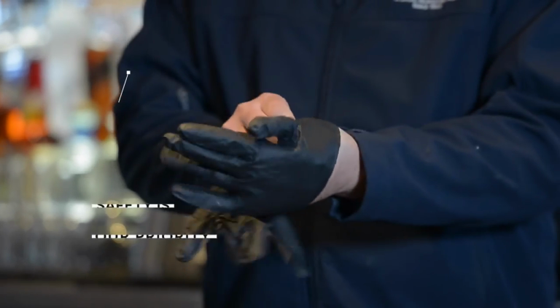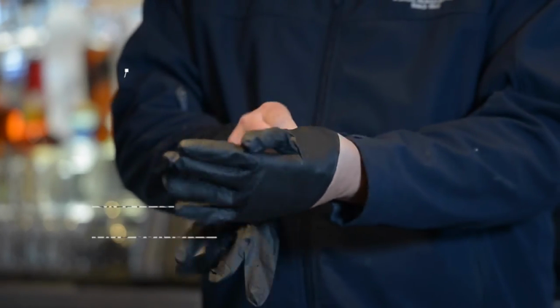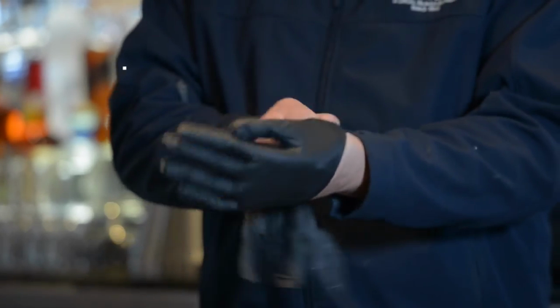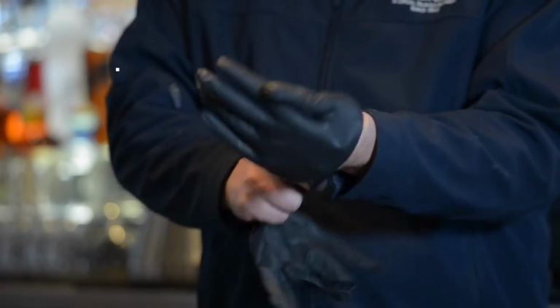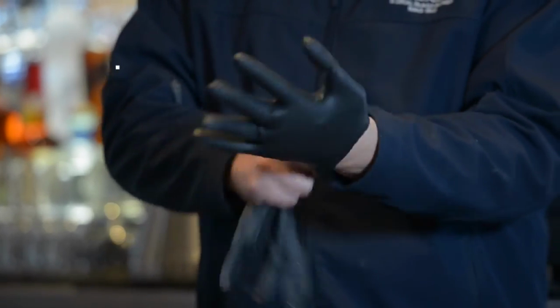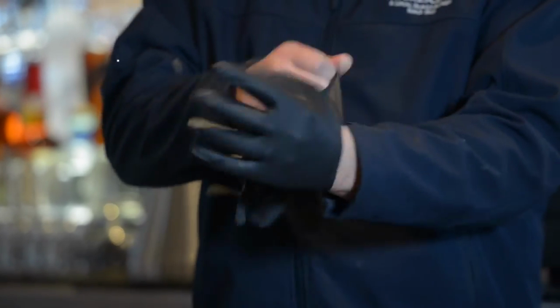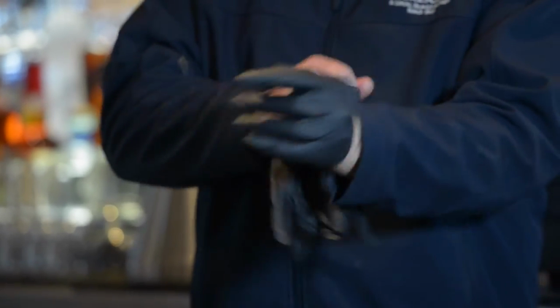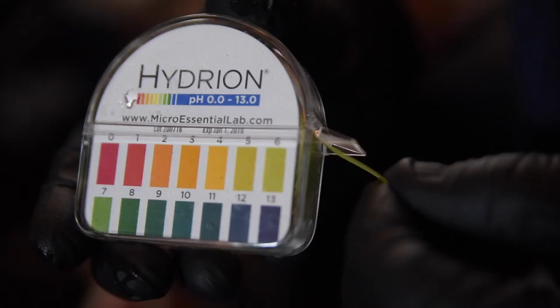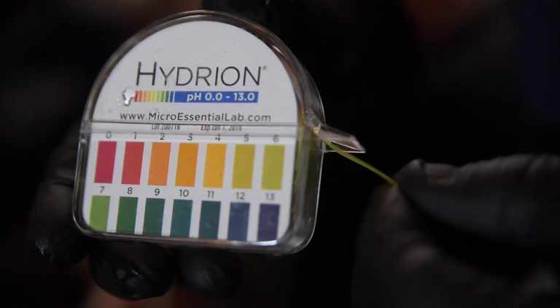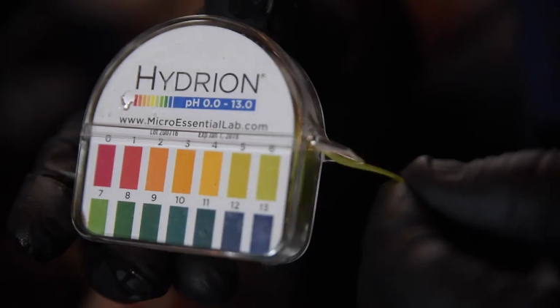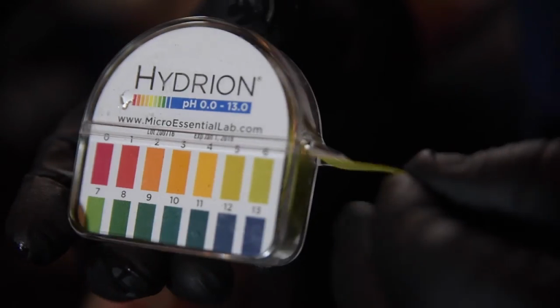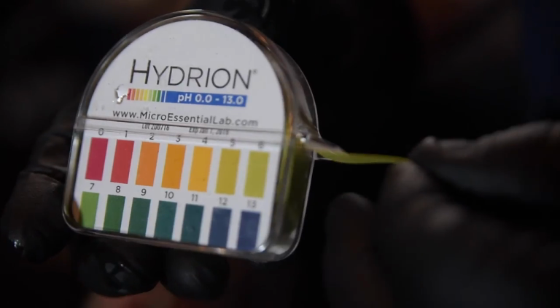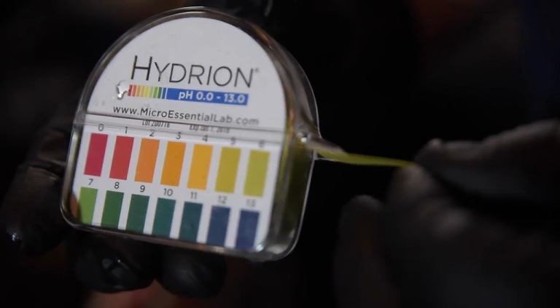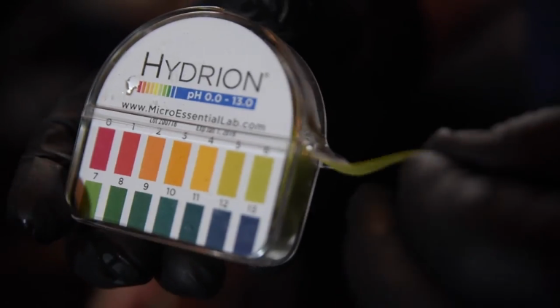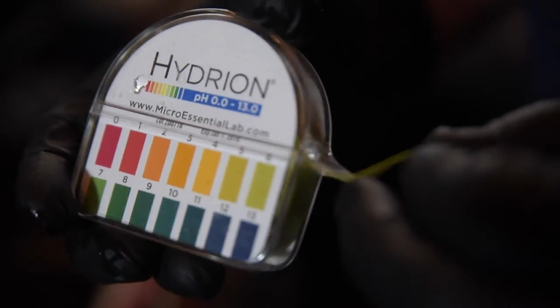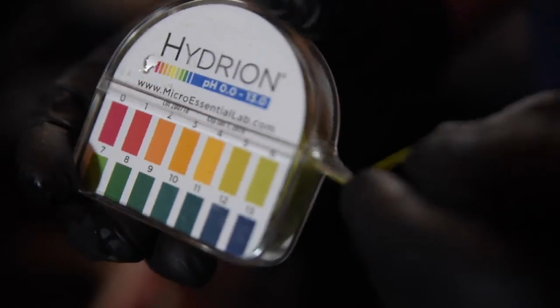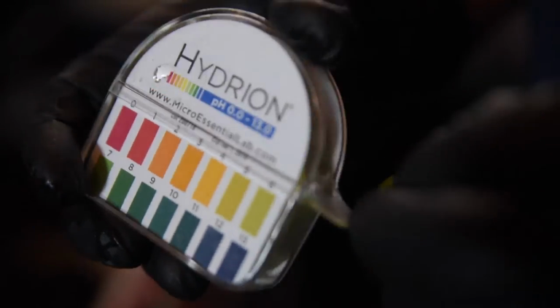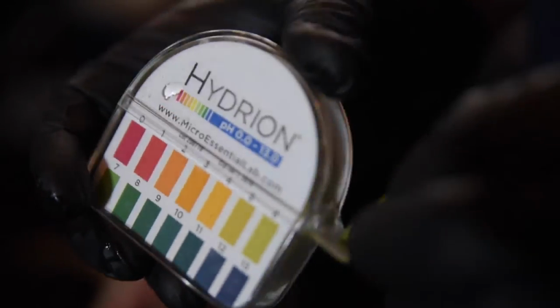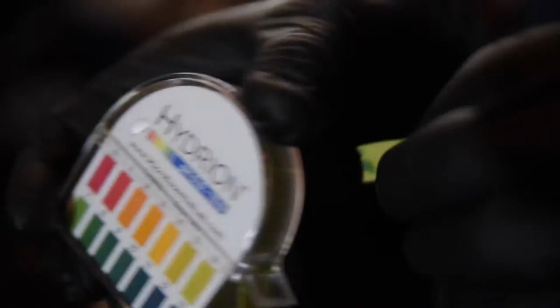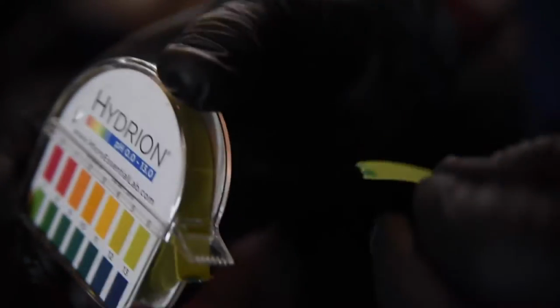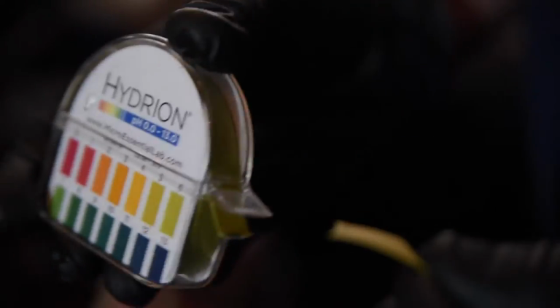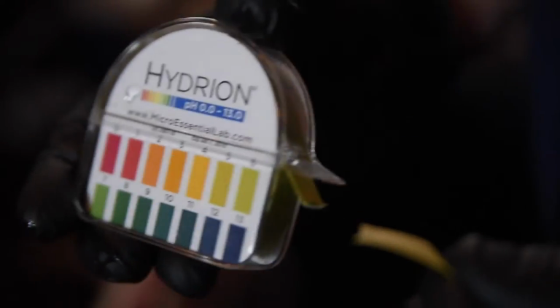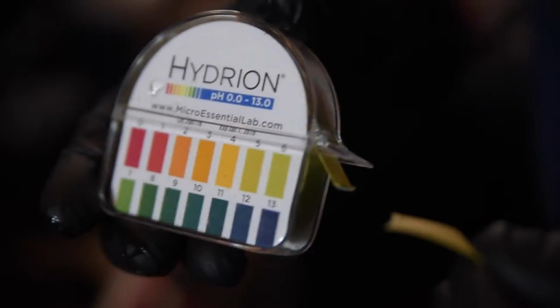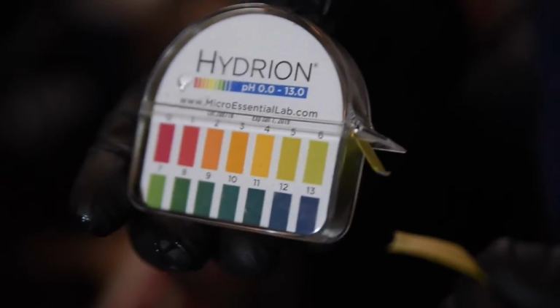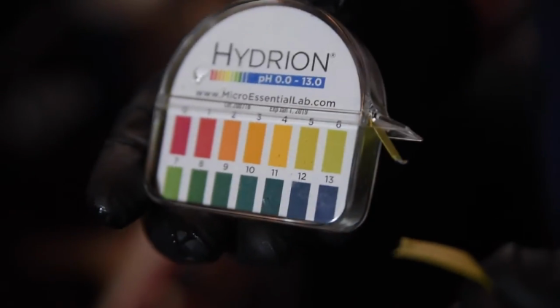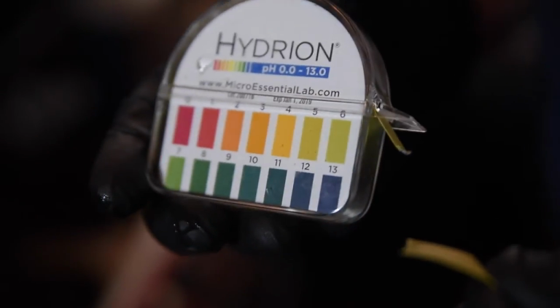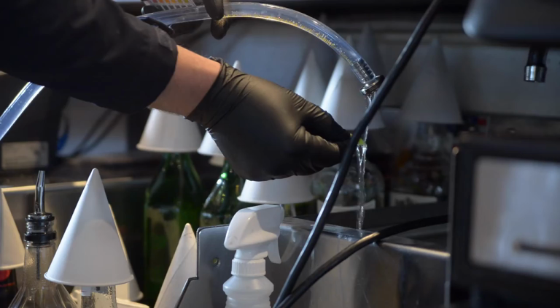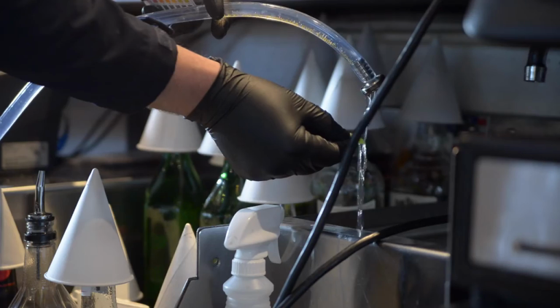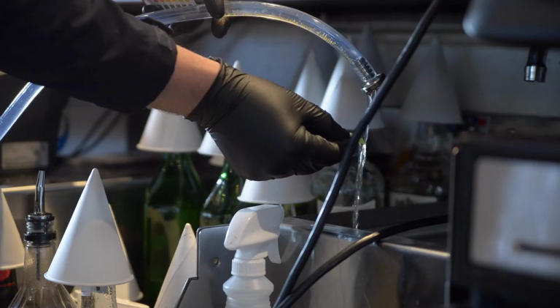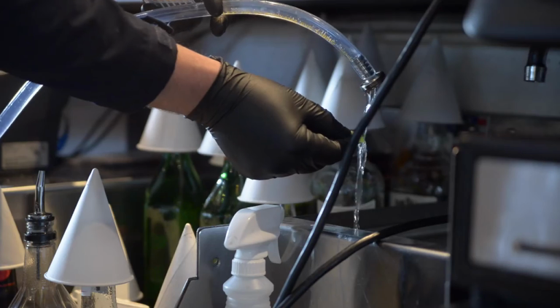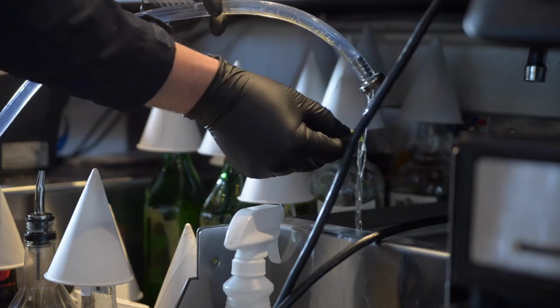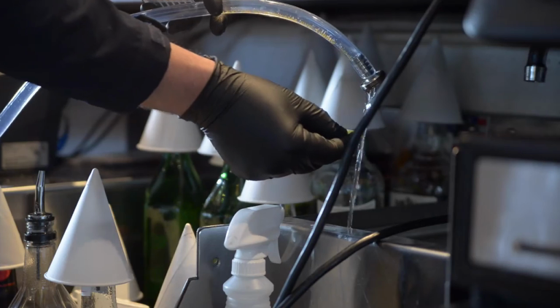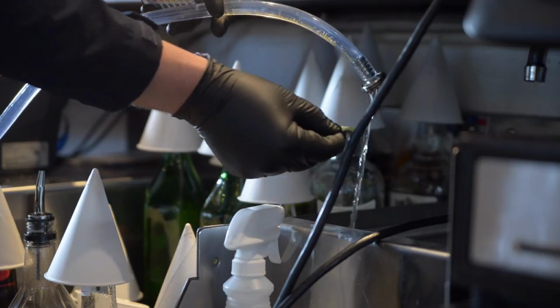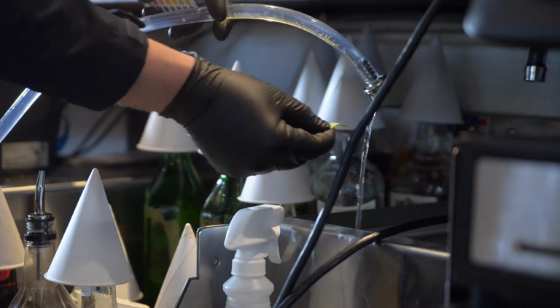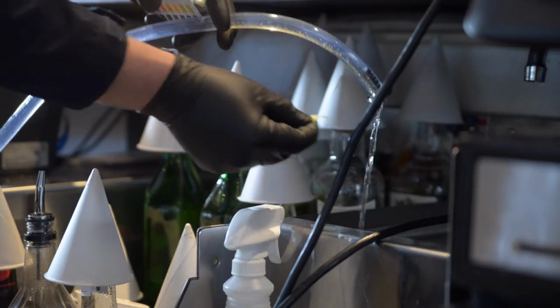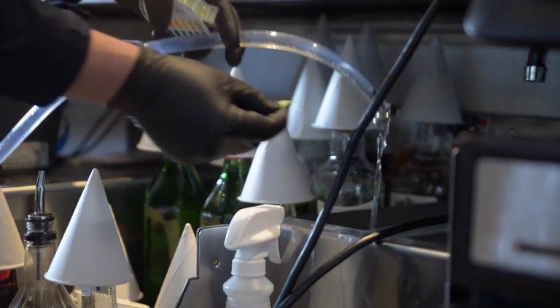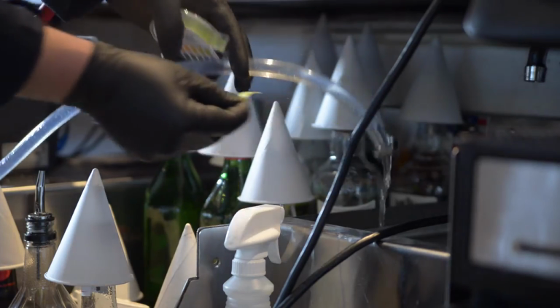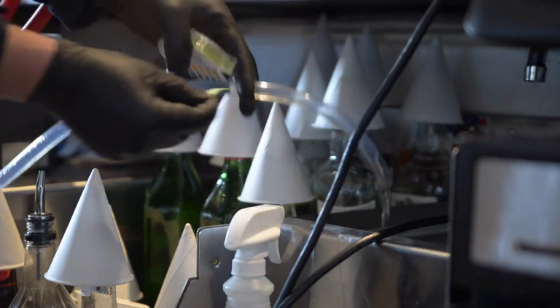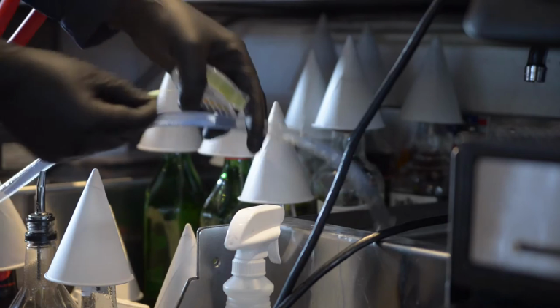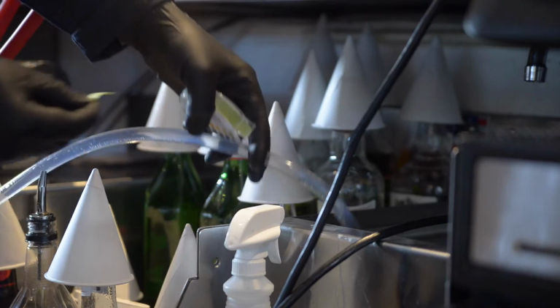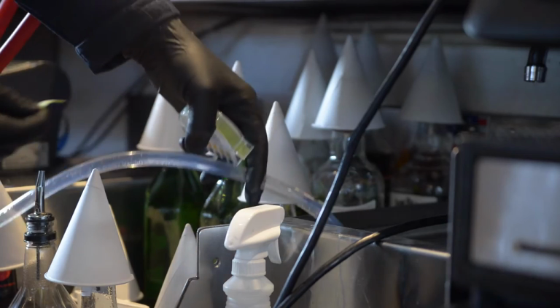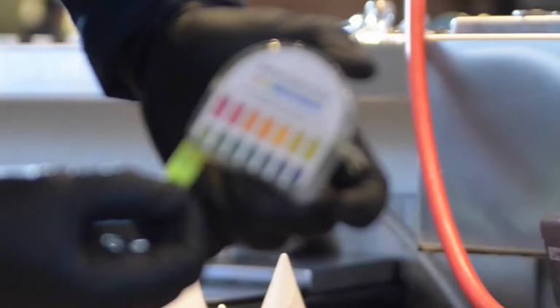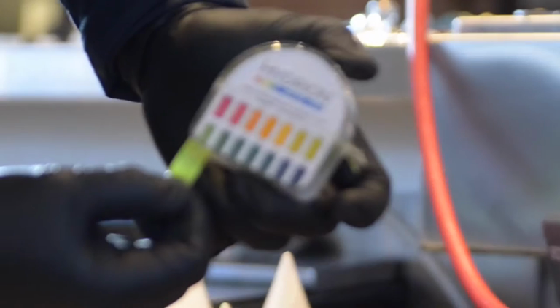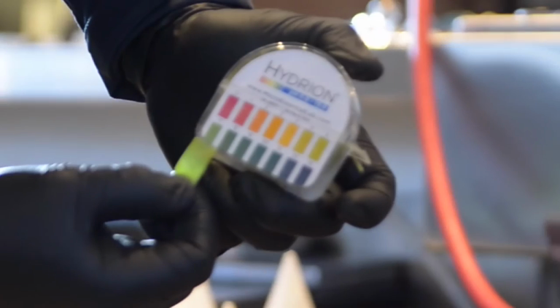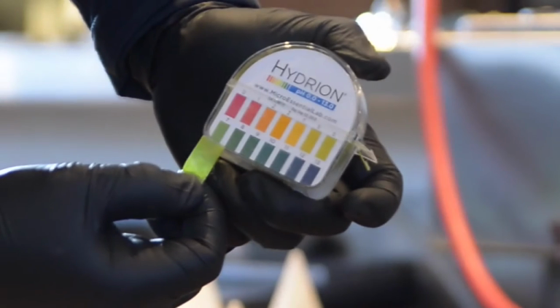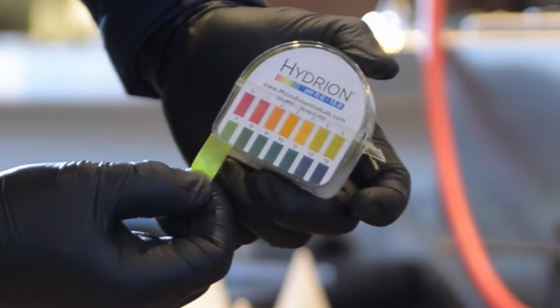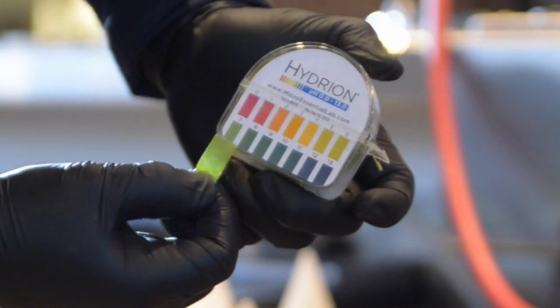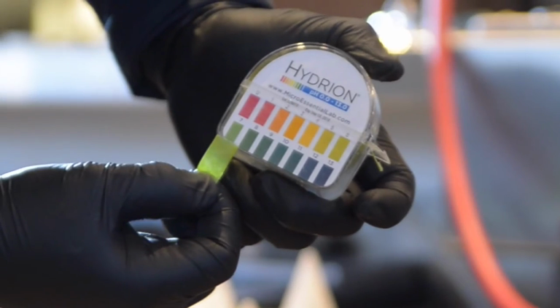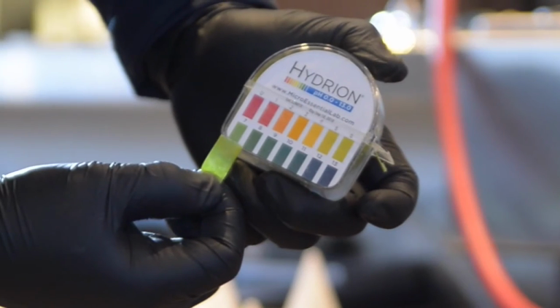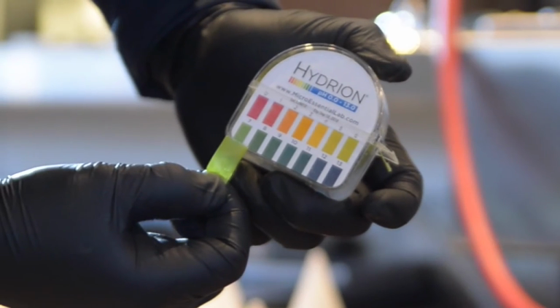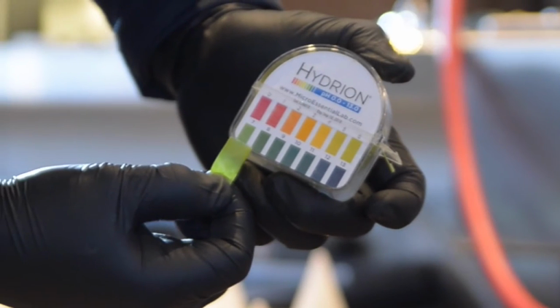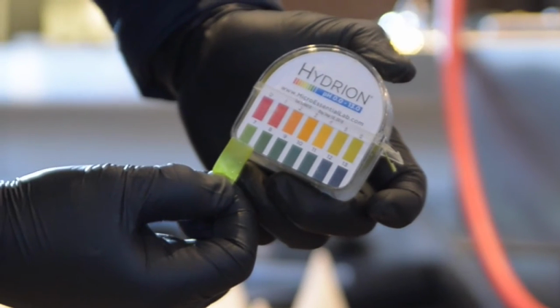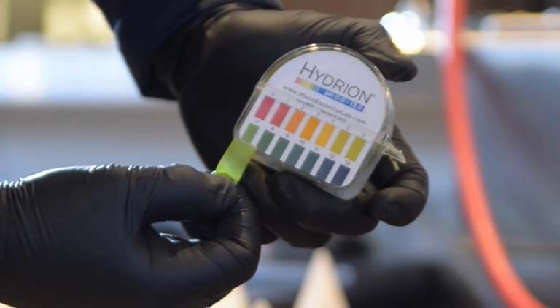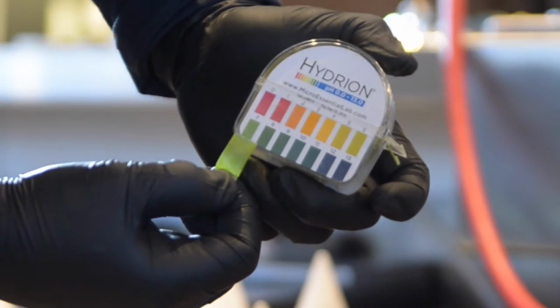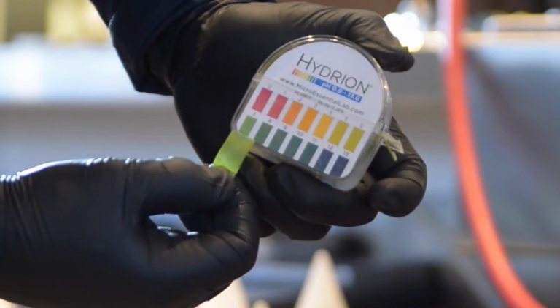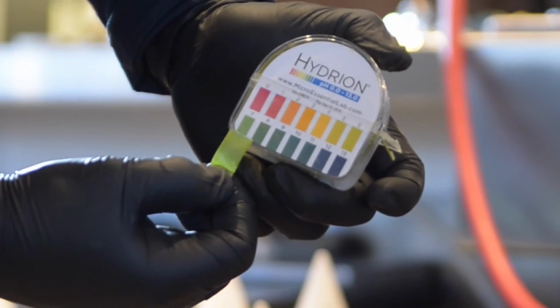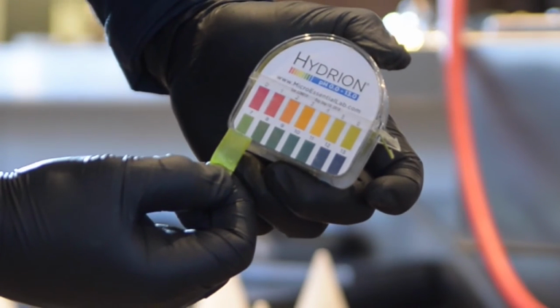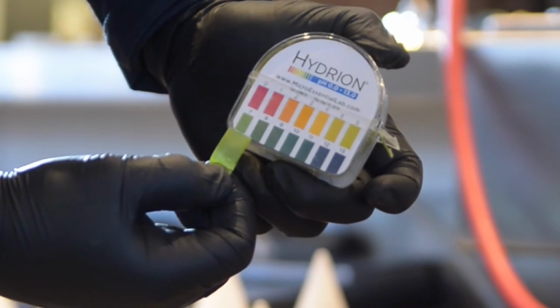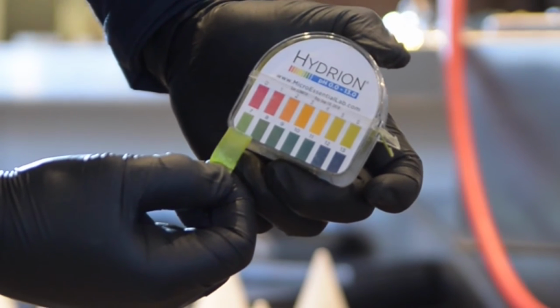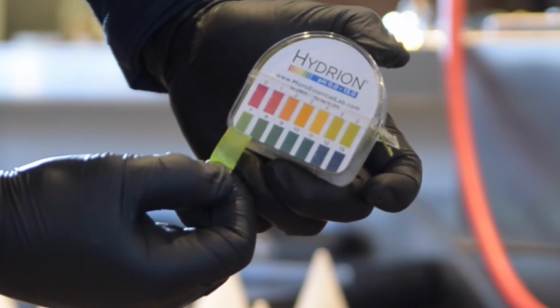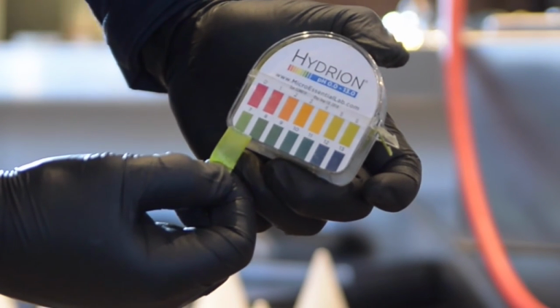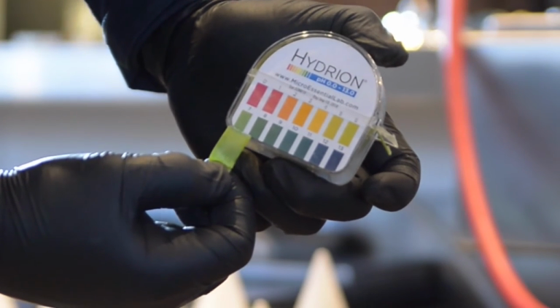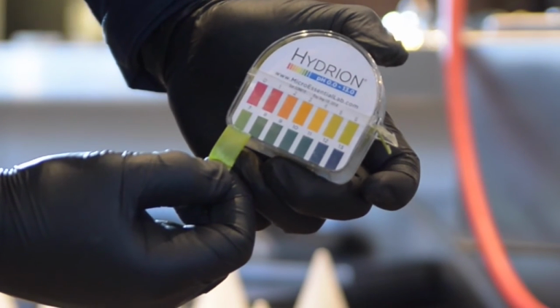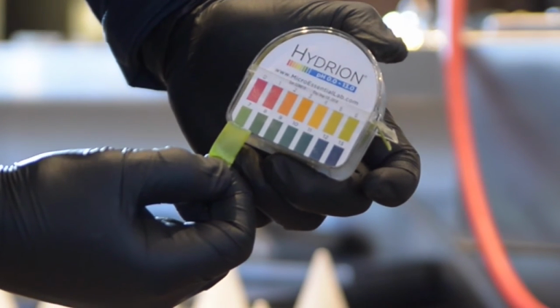We diligently test the pH level of your water both before and after circulation to ensure that no cleaning solution is left behind.